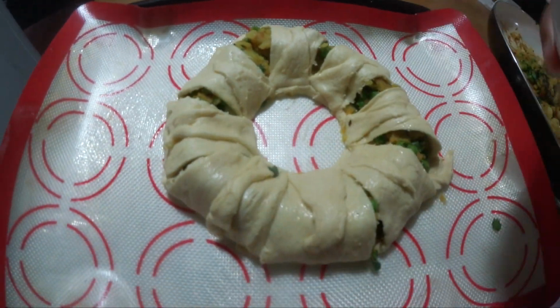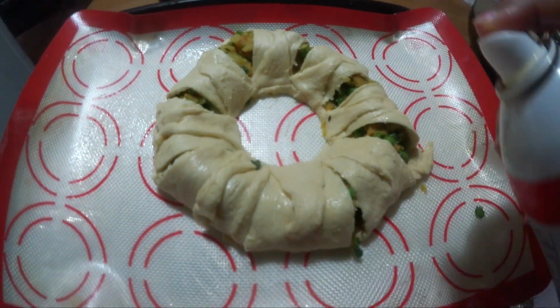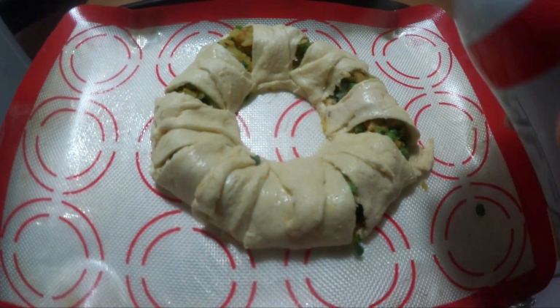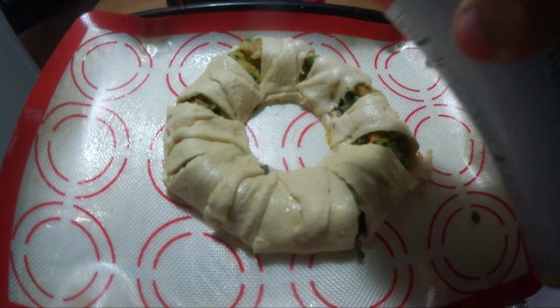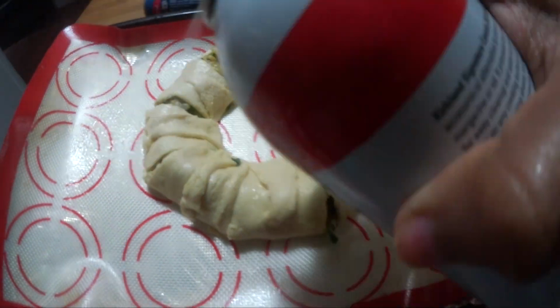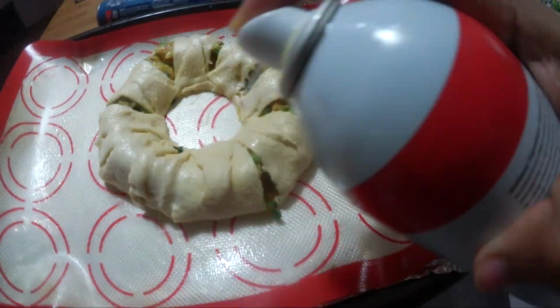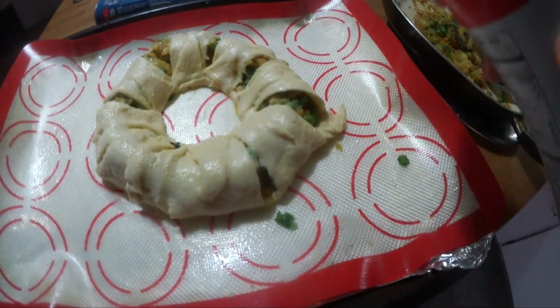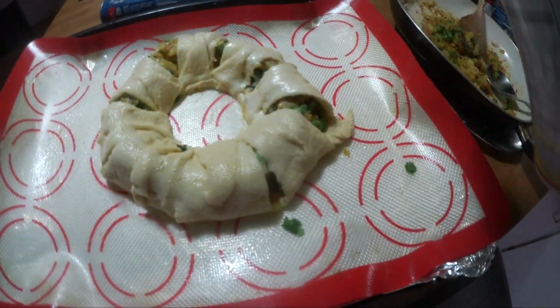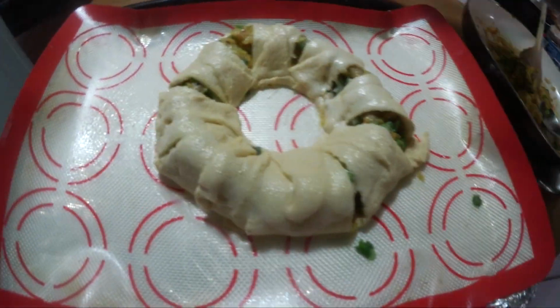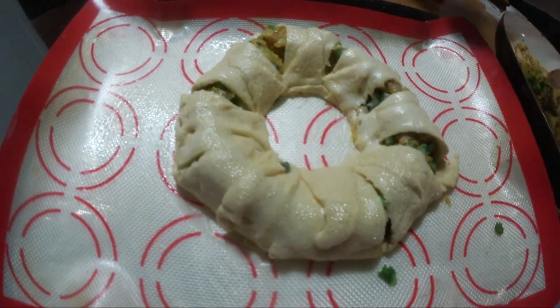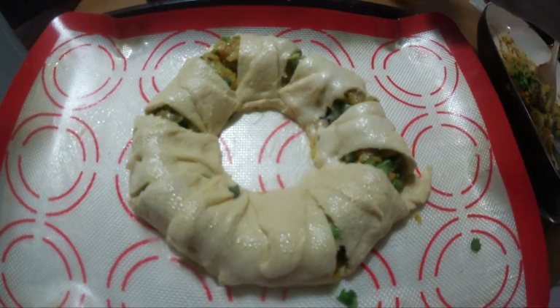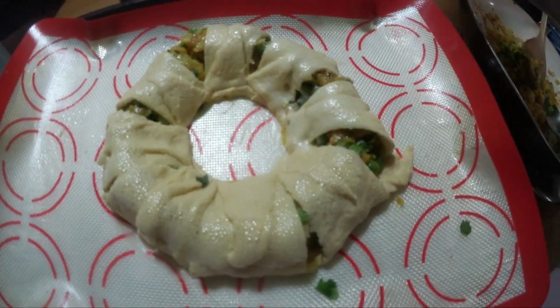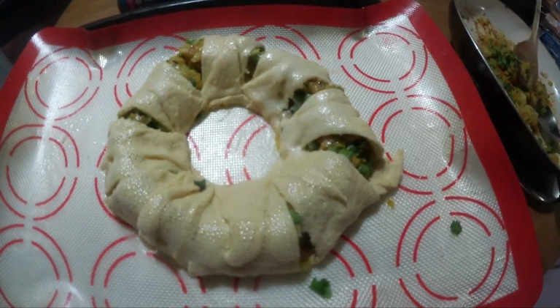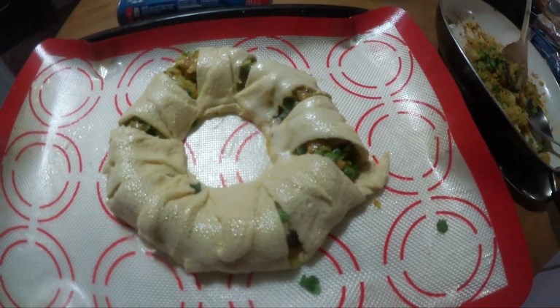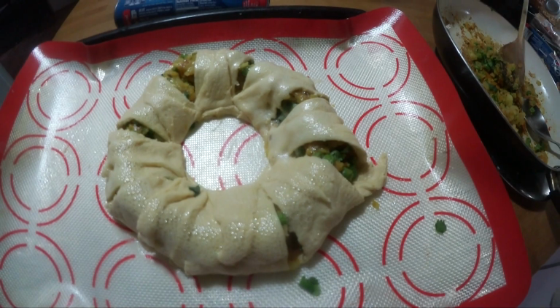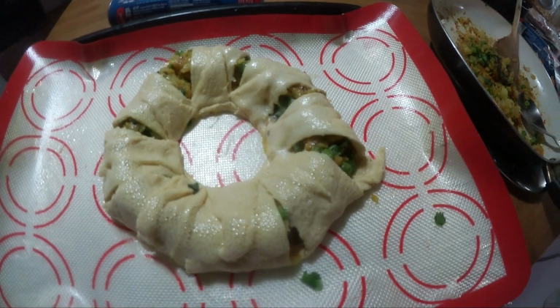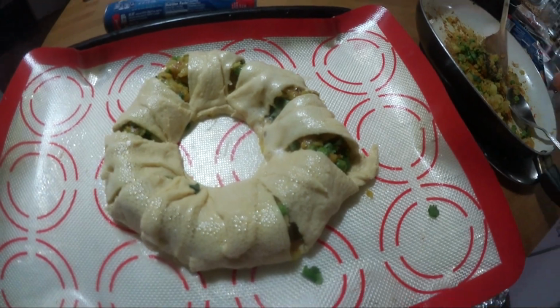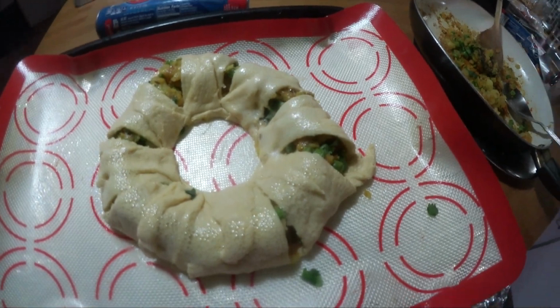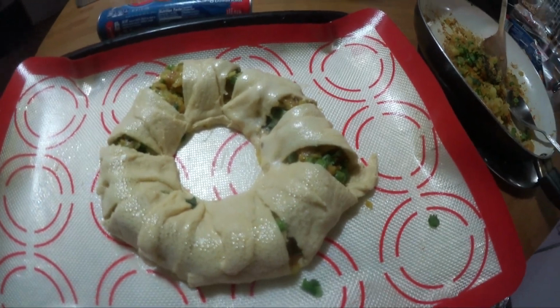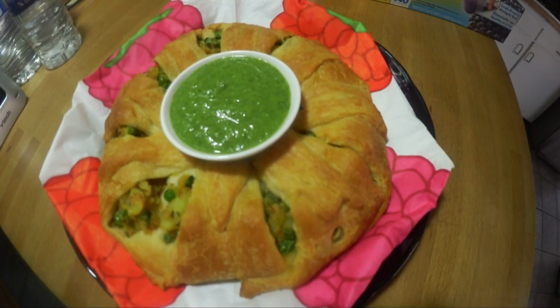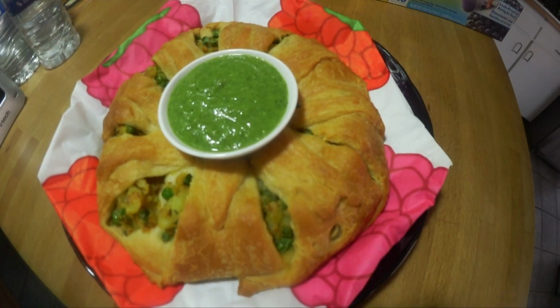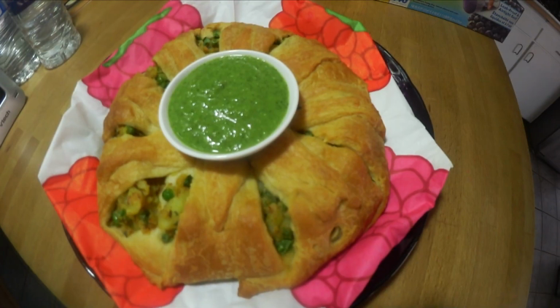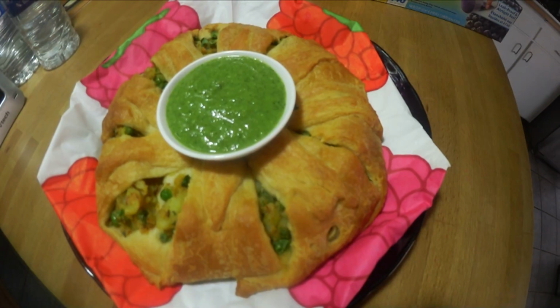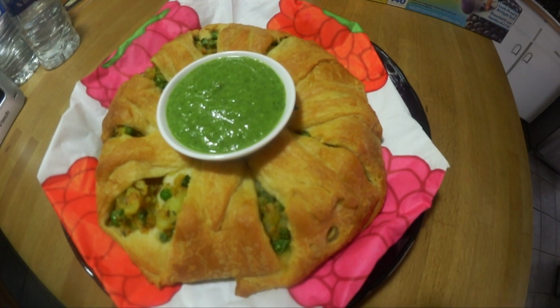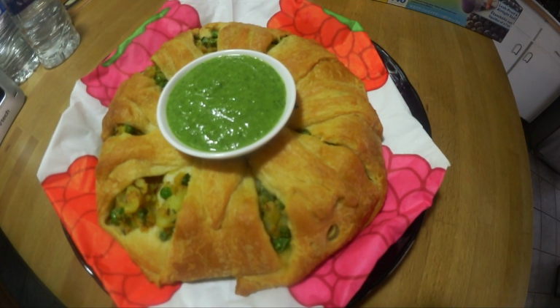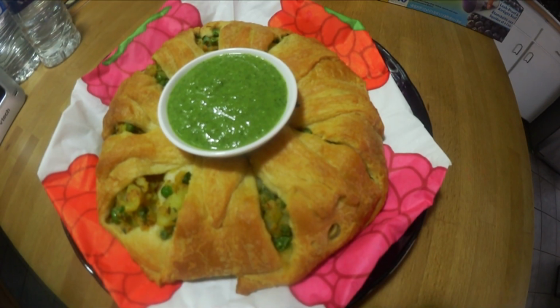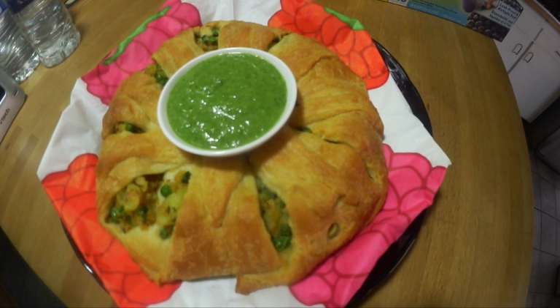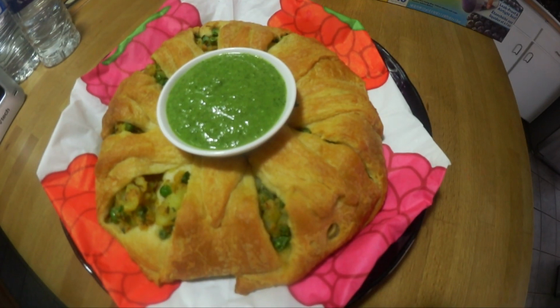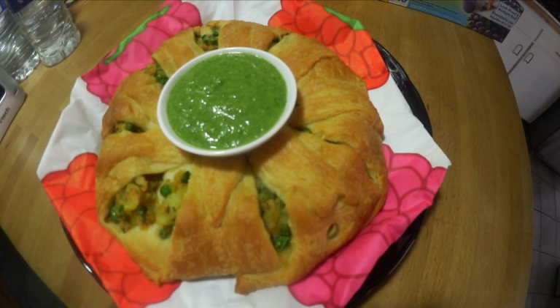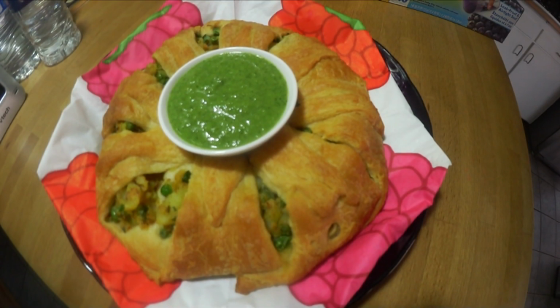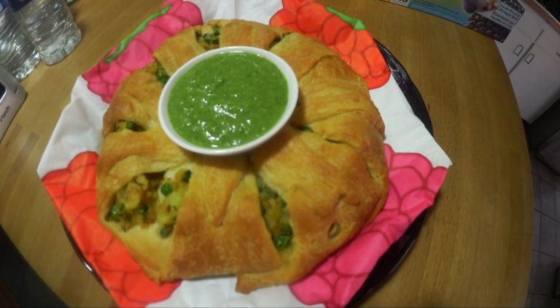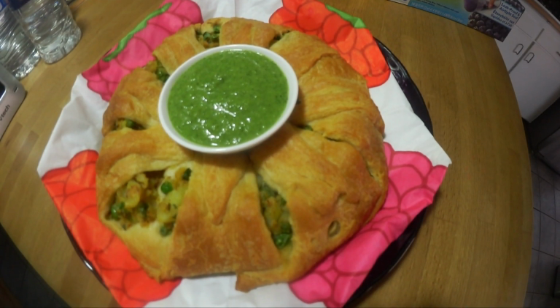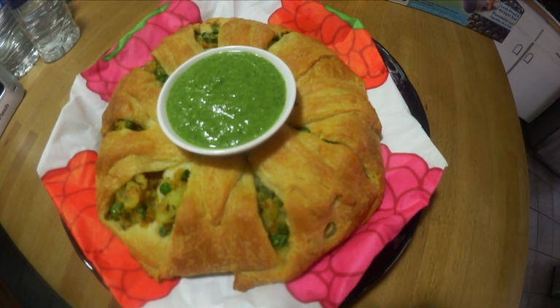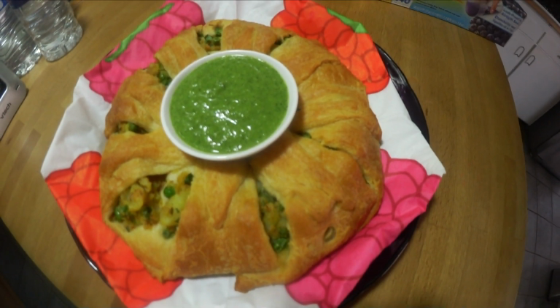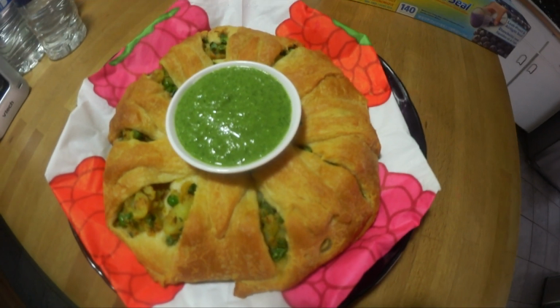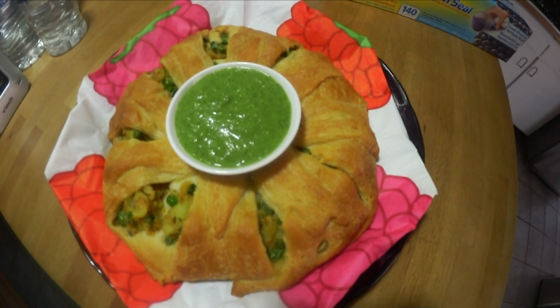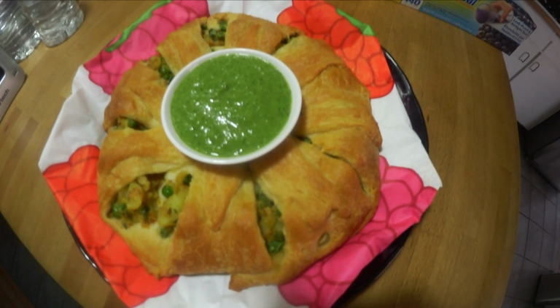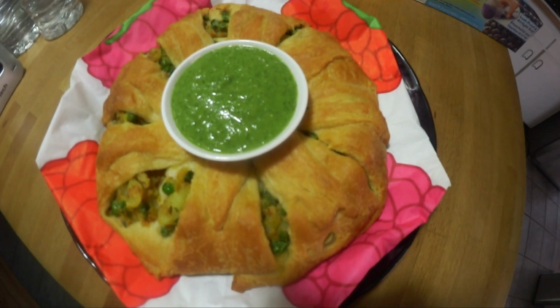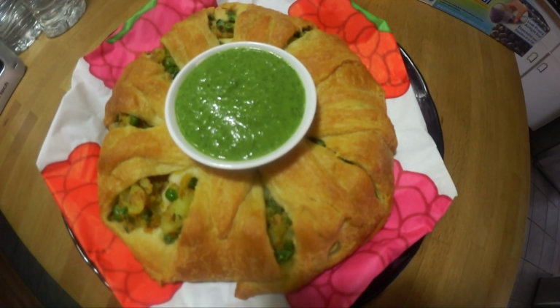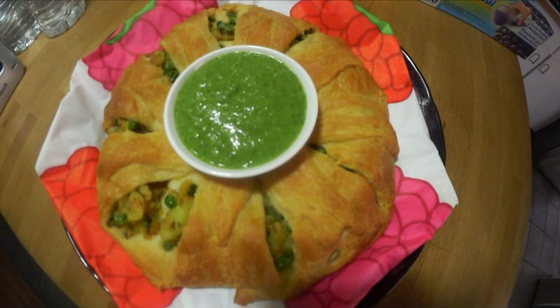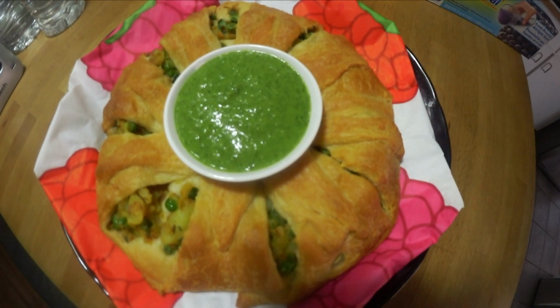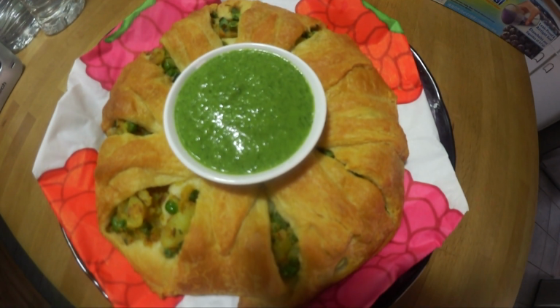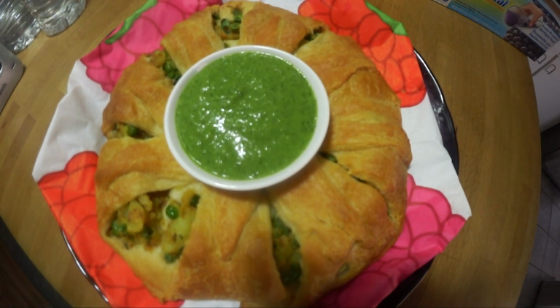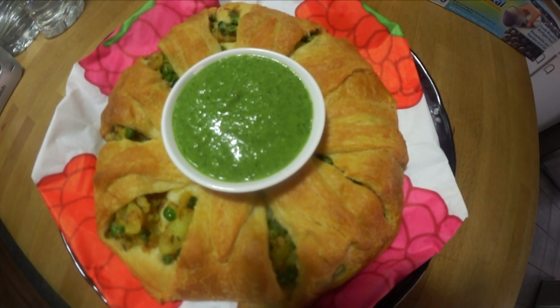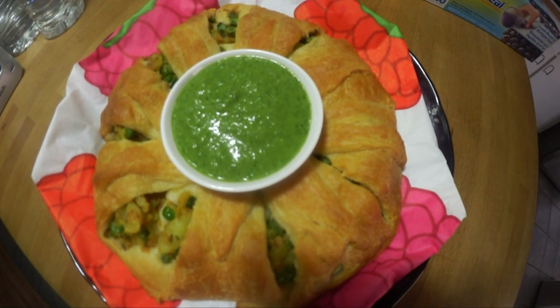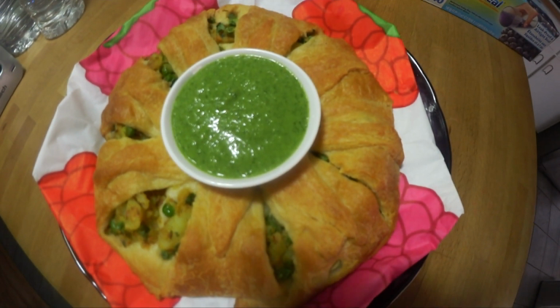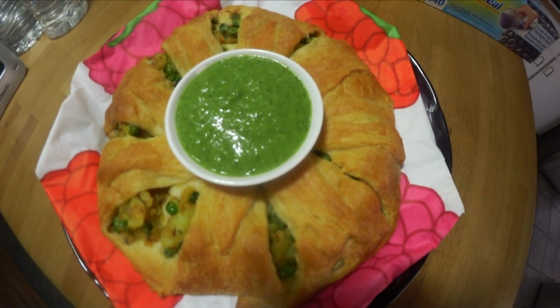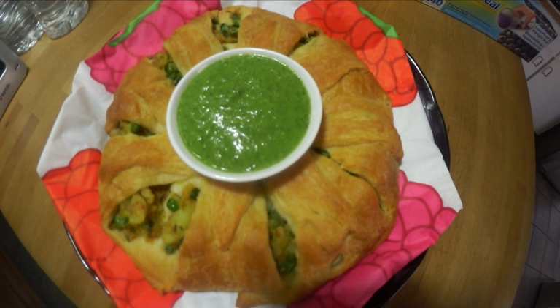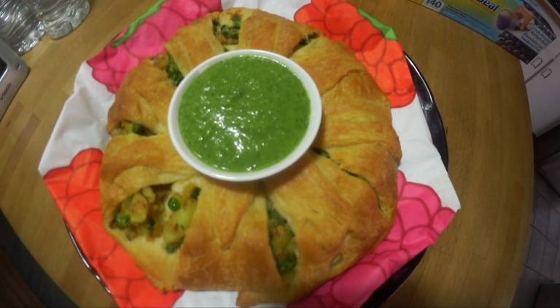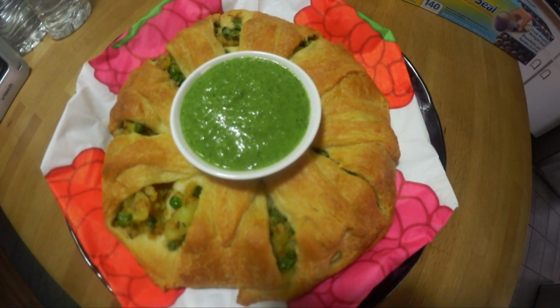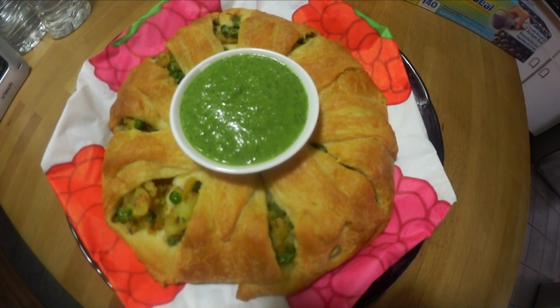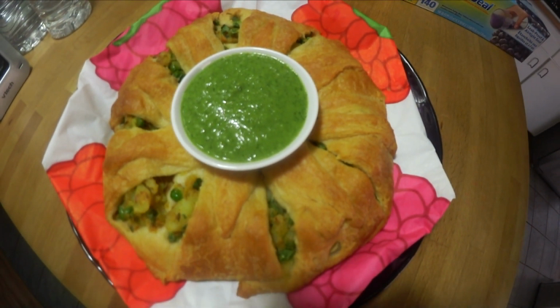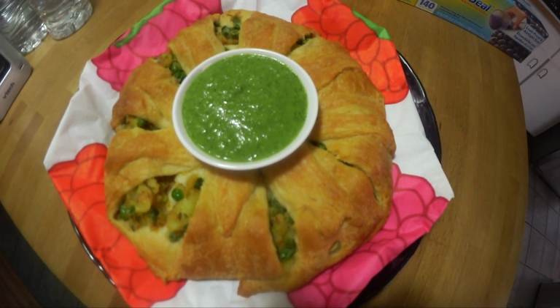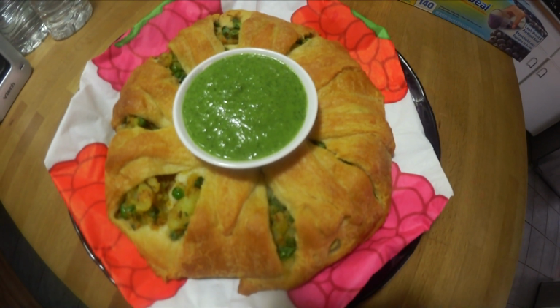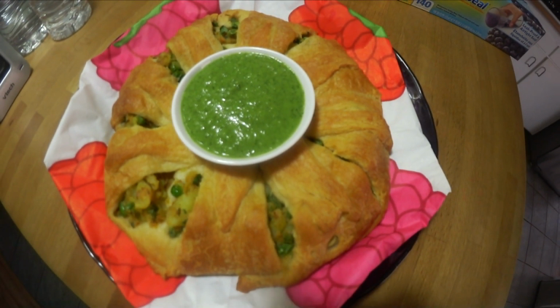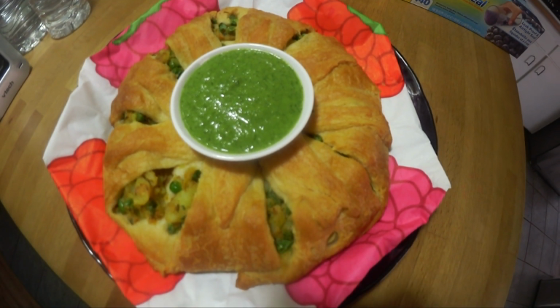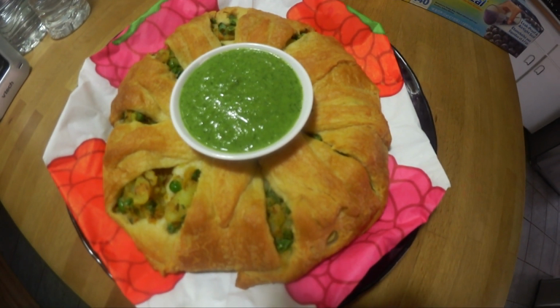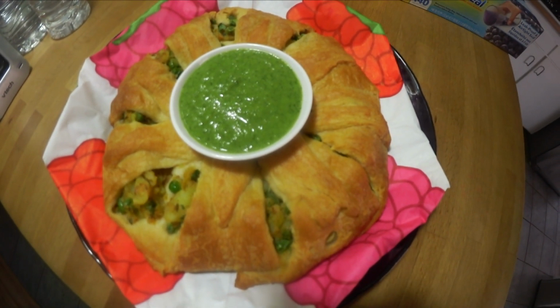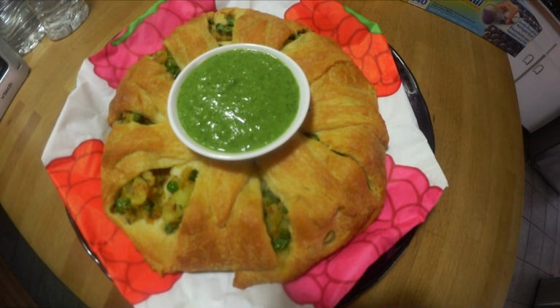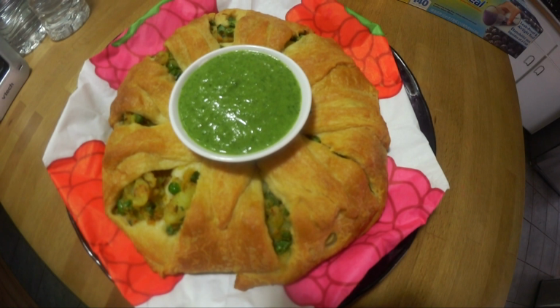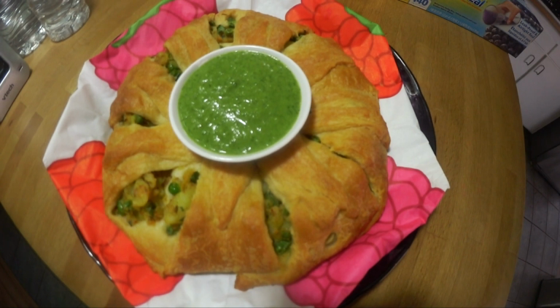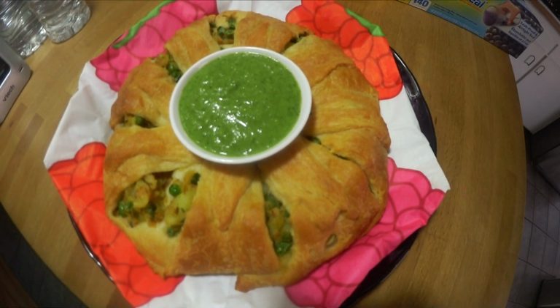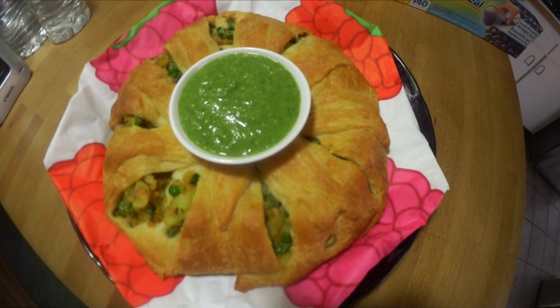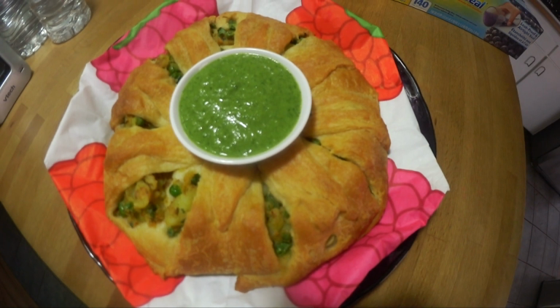Spray it with a non-stick spray. At 350, bake it for 25 minutes and it is all ready. Enjoy!